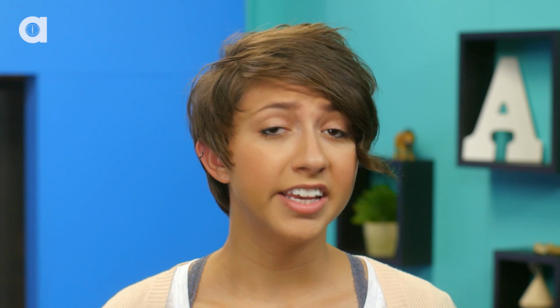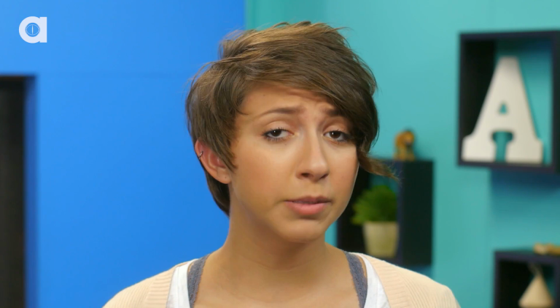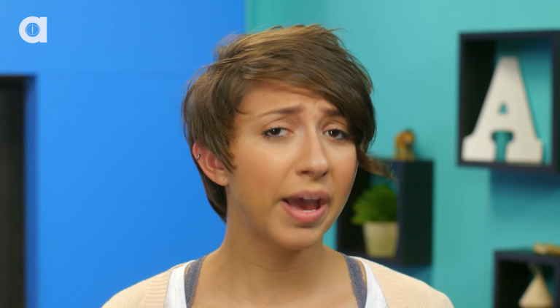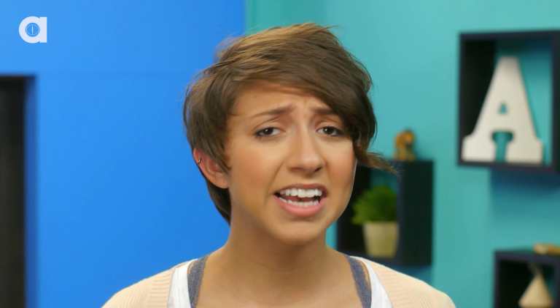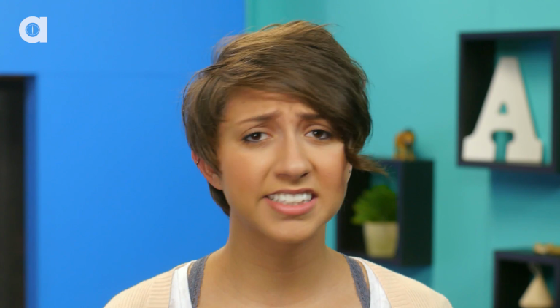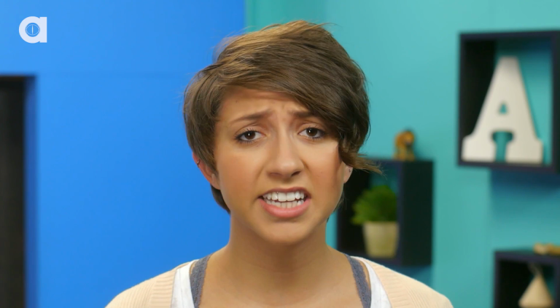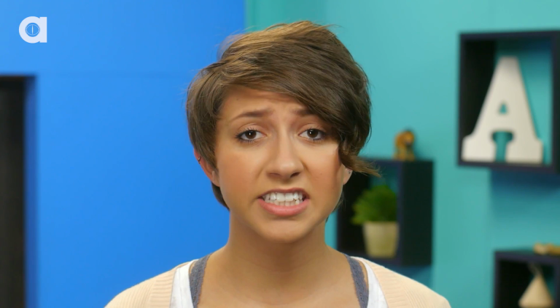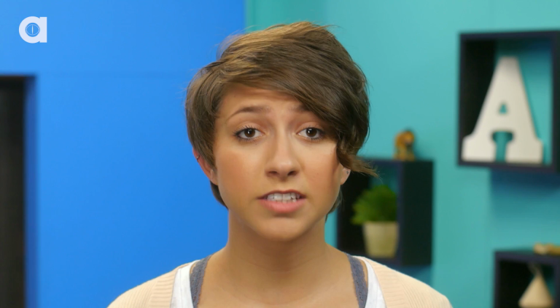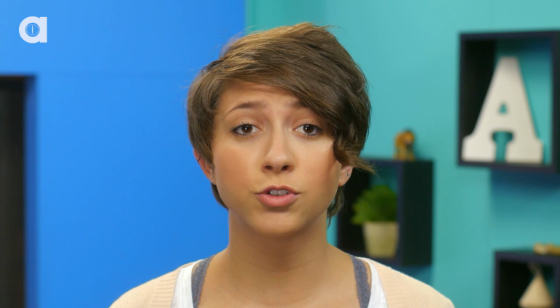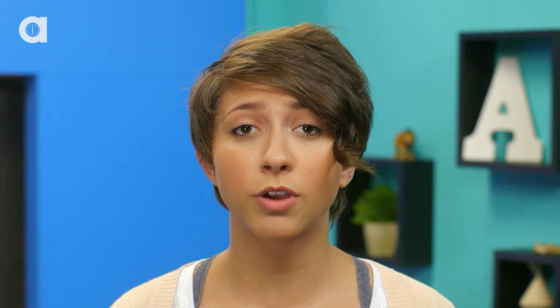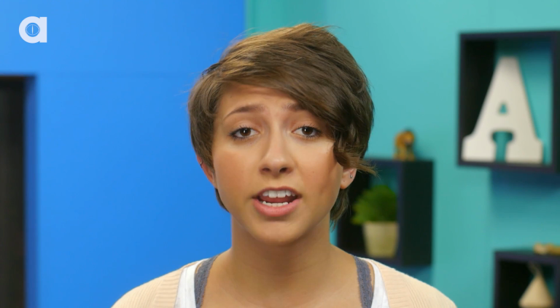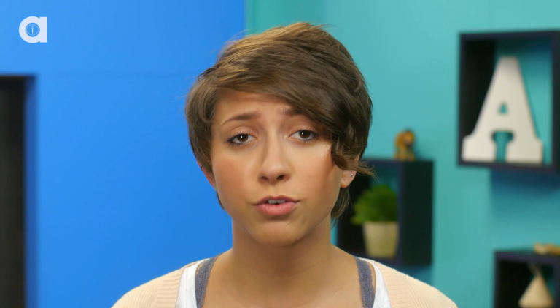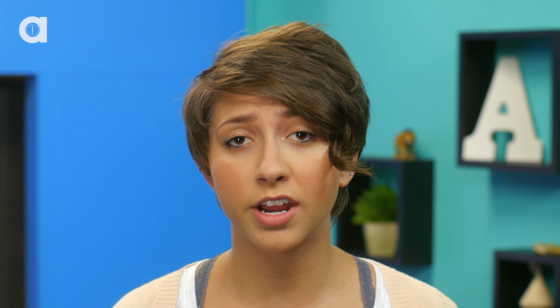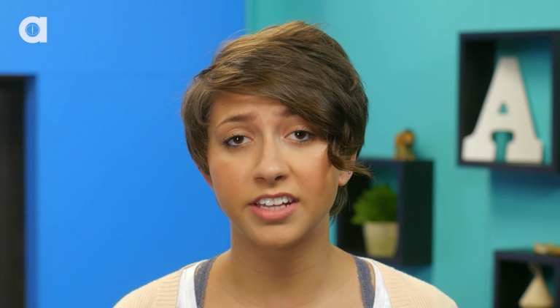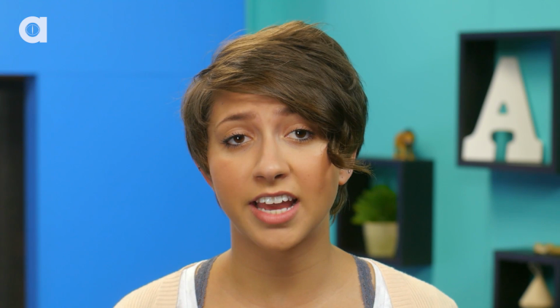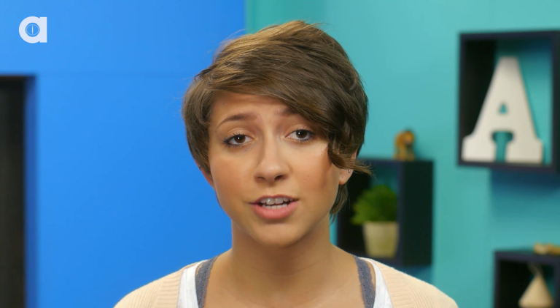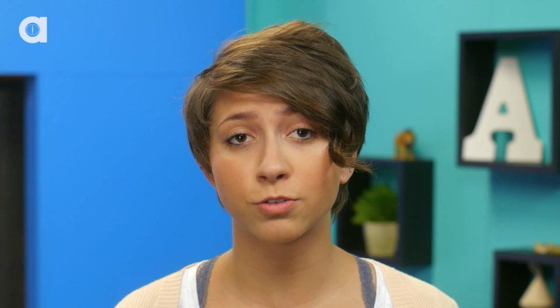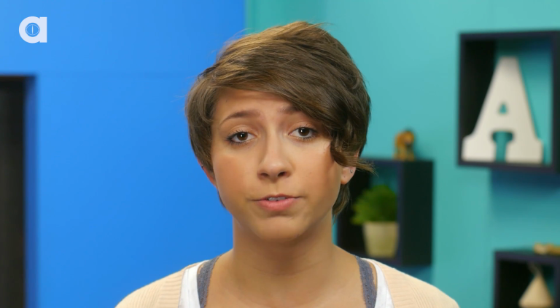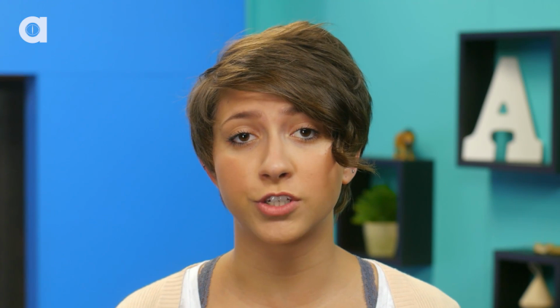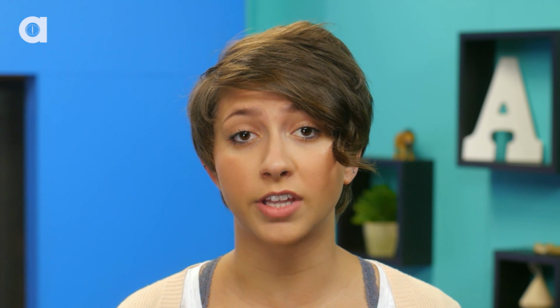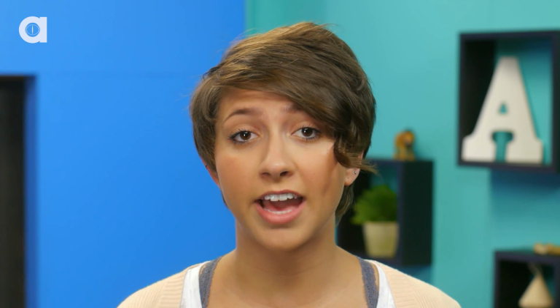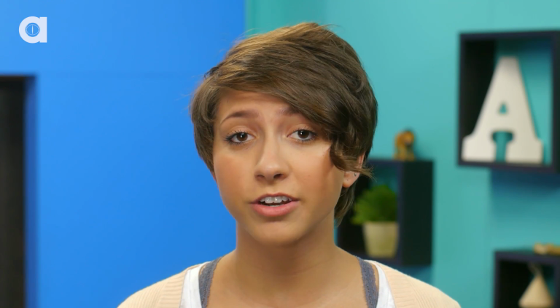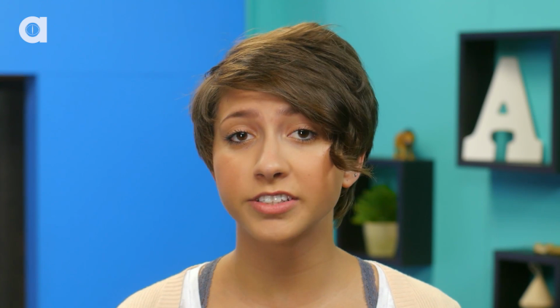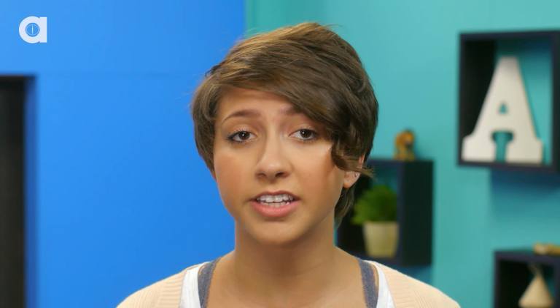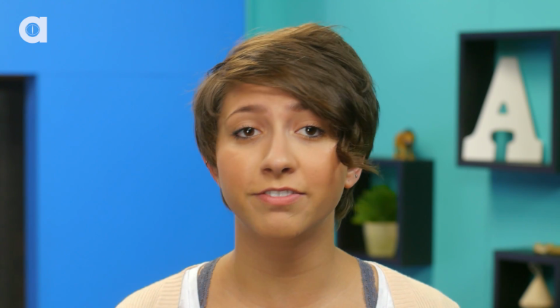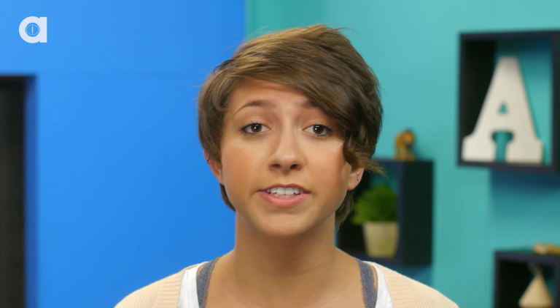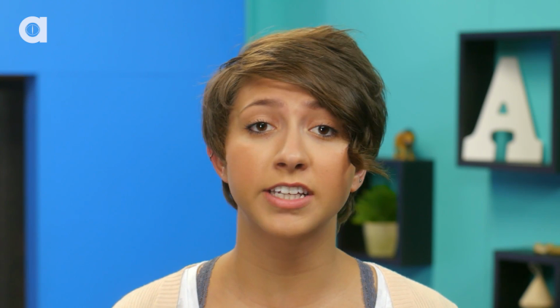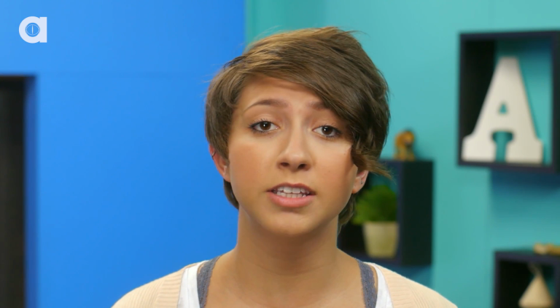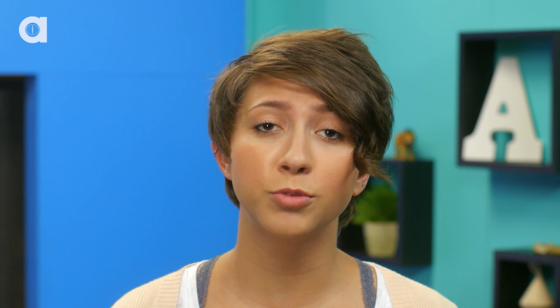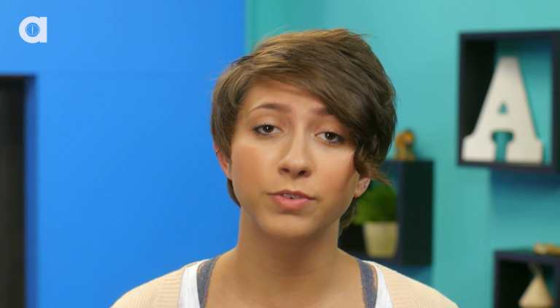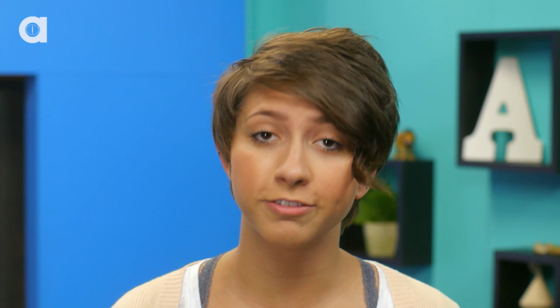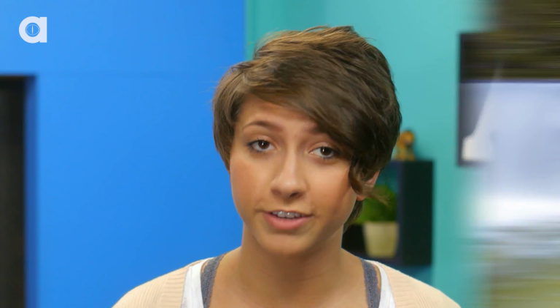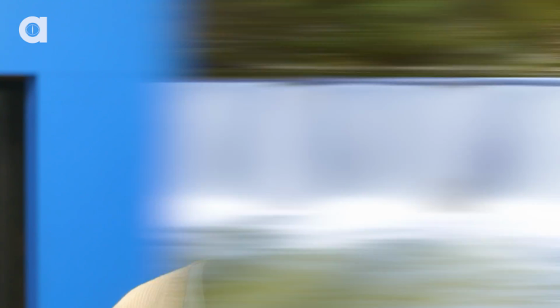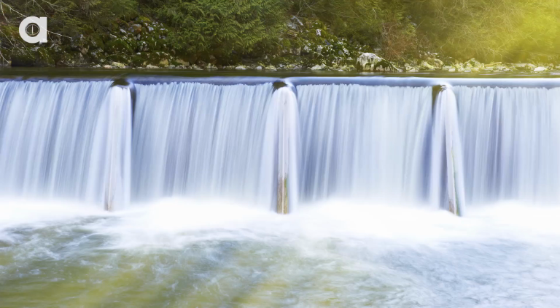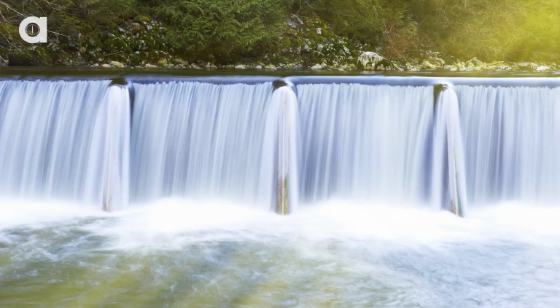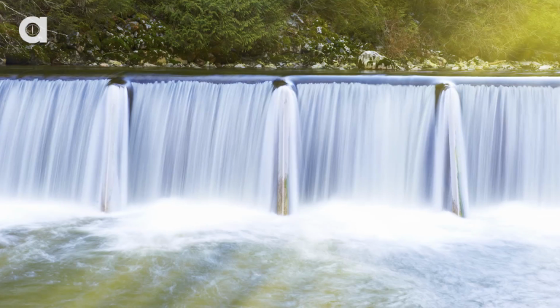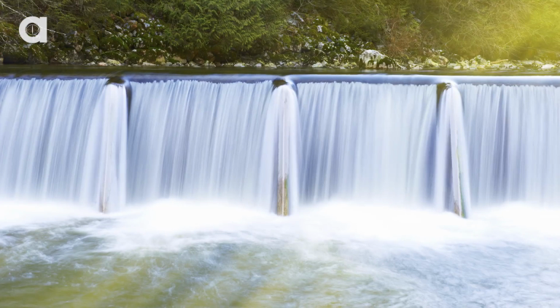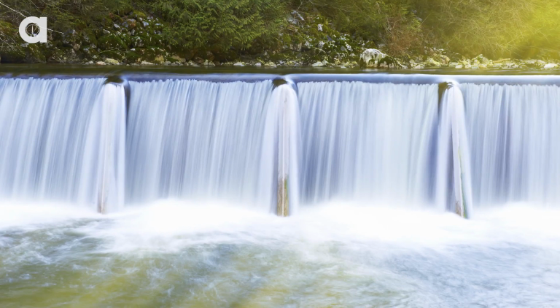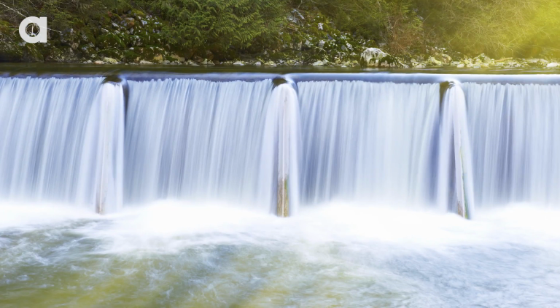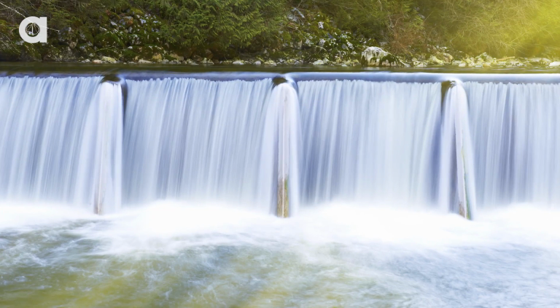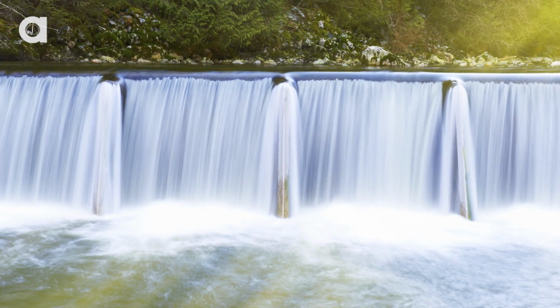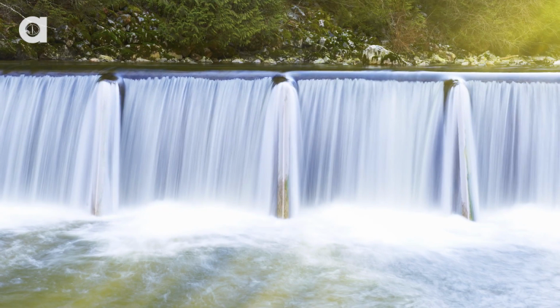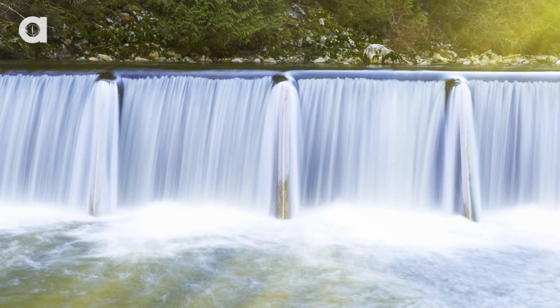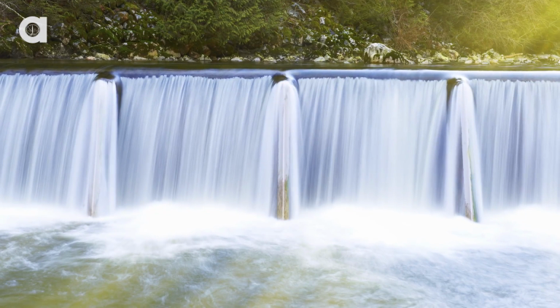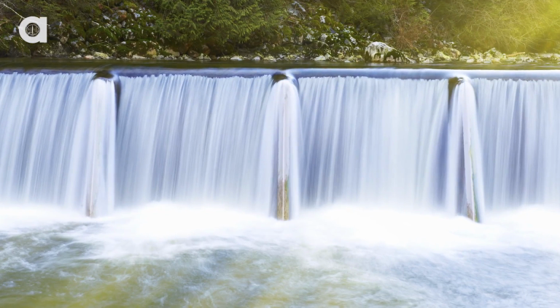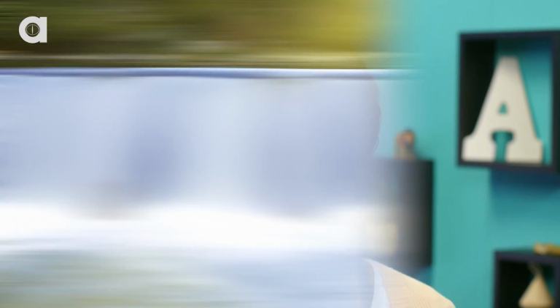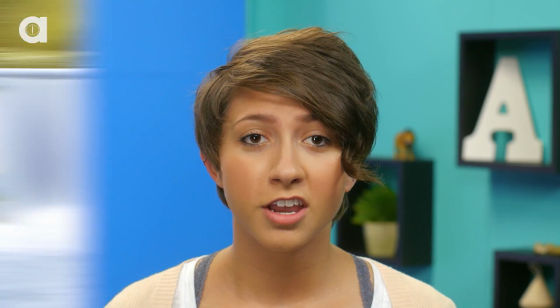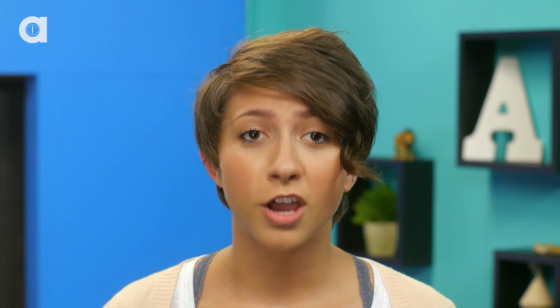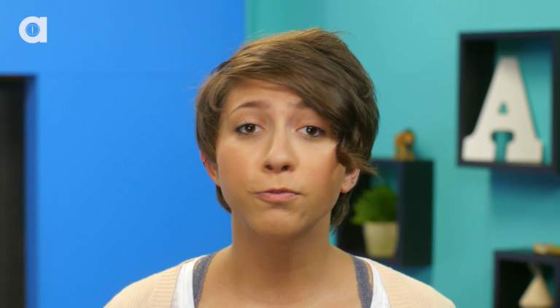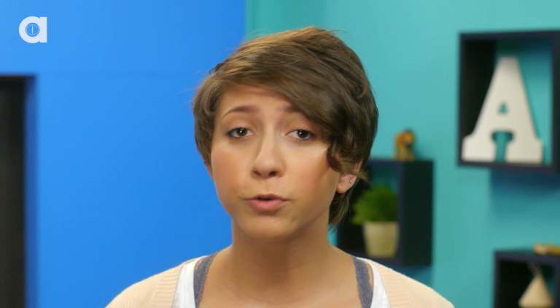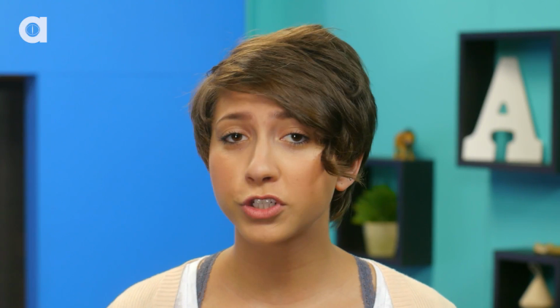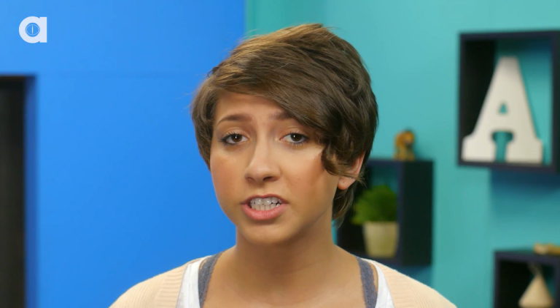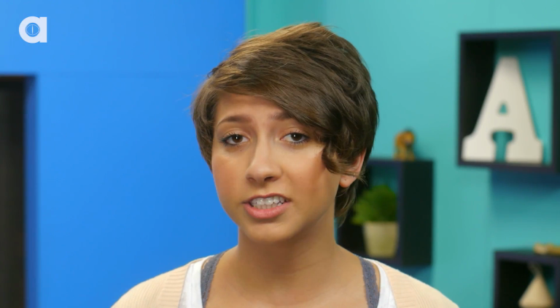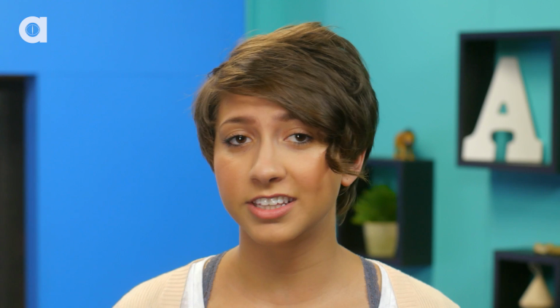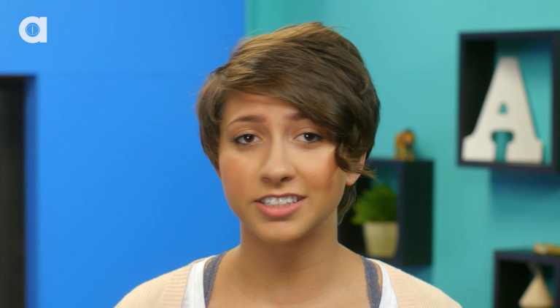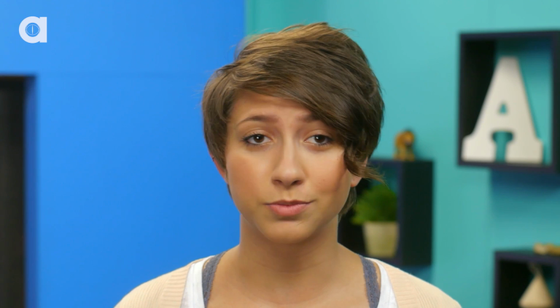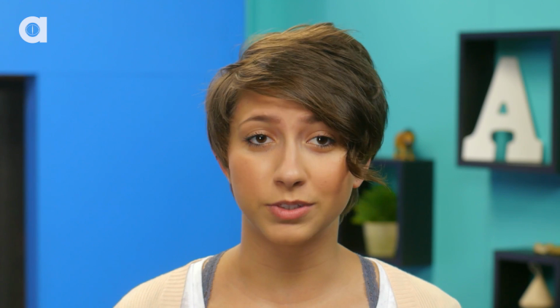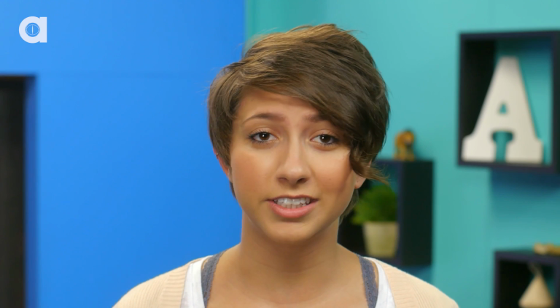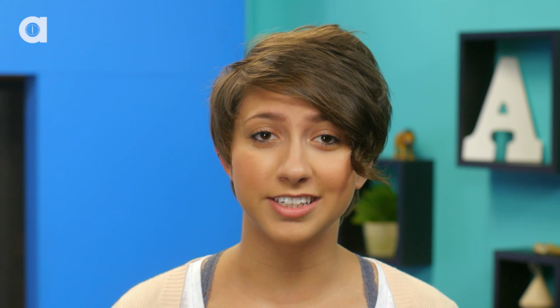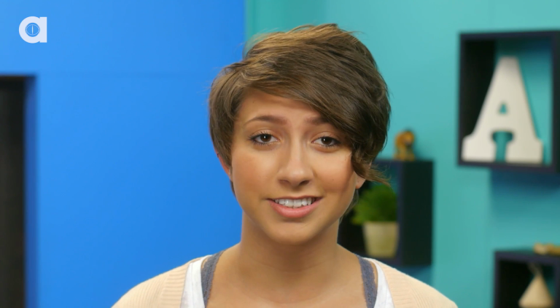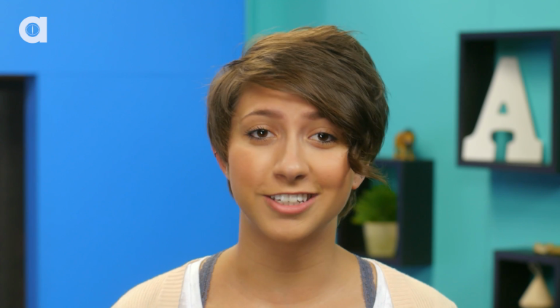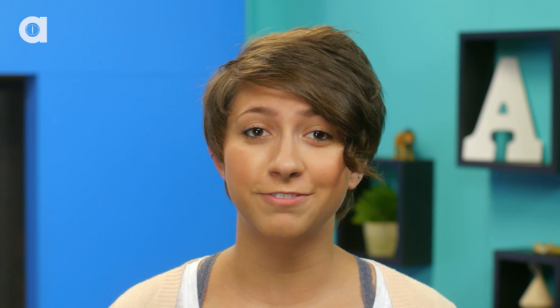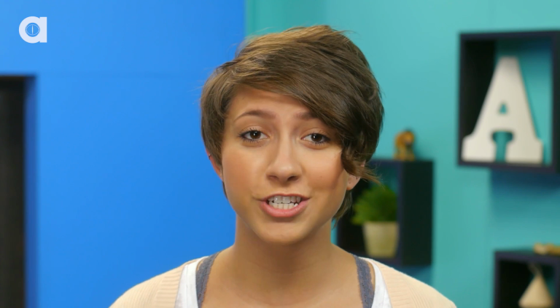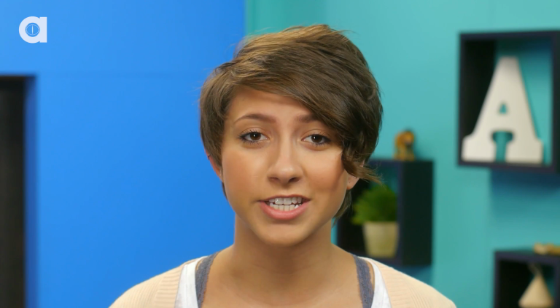In the past, scientists have tried creating natural fish ladders and physically moving fish from one side of the dam to the other. Unfortunately, this really isn't efficient.